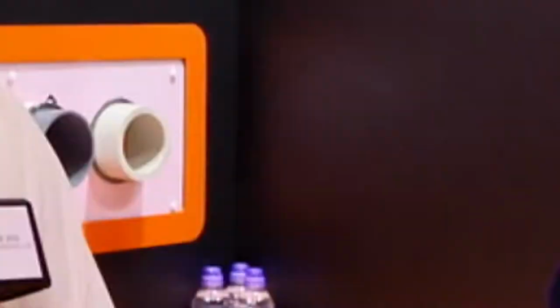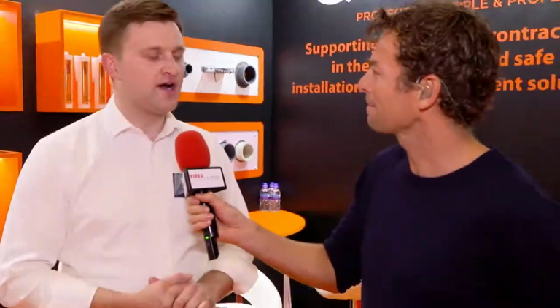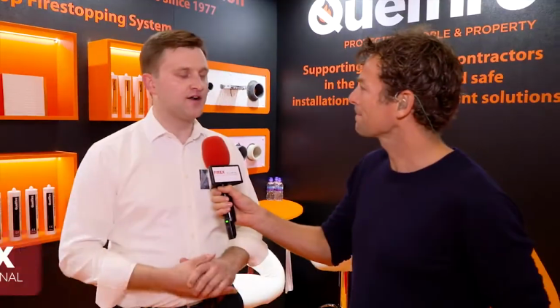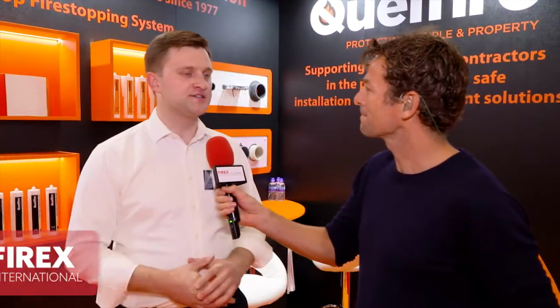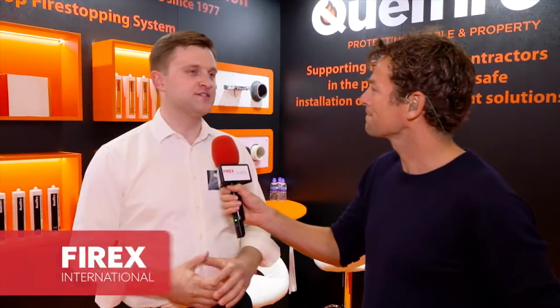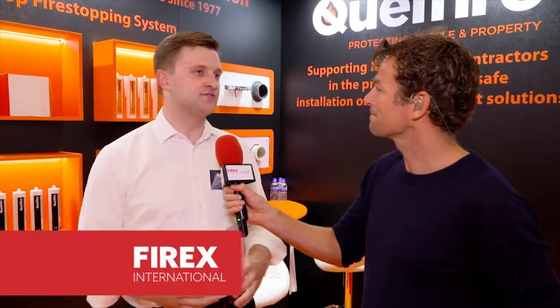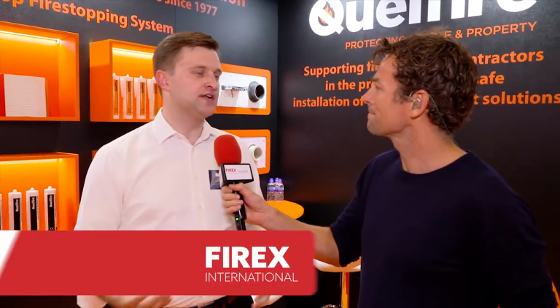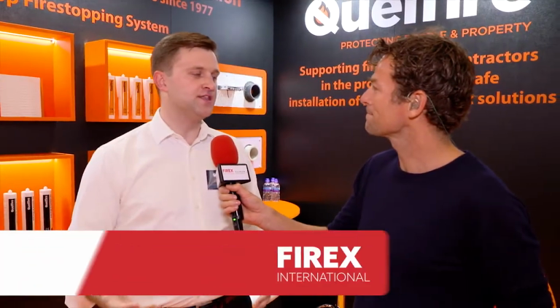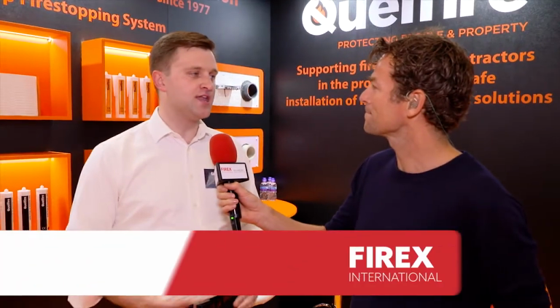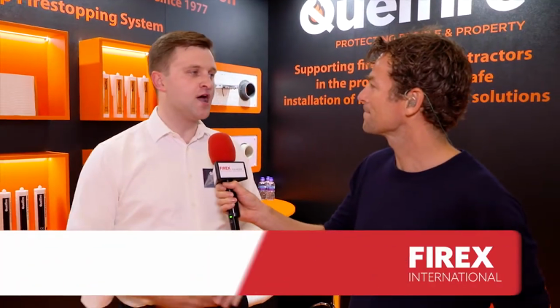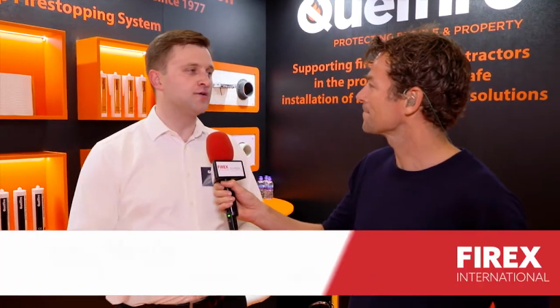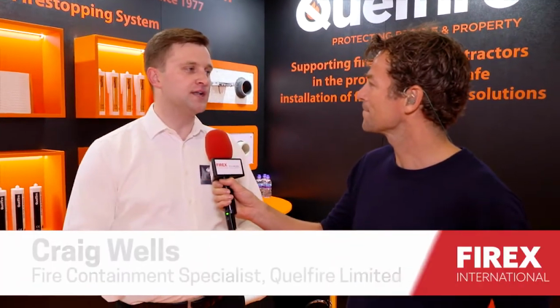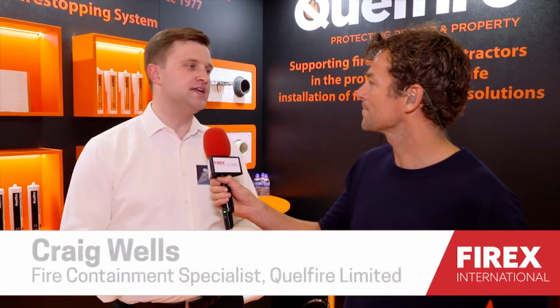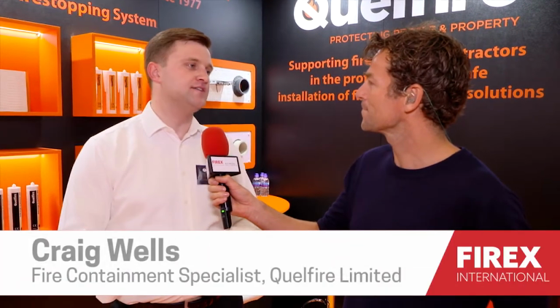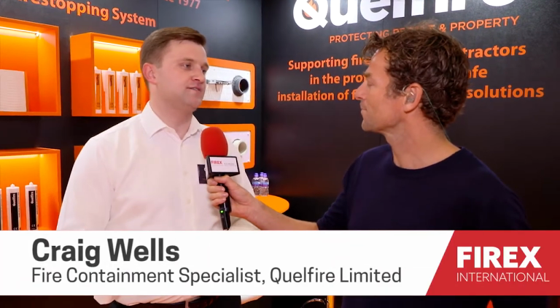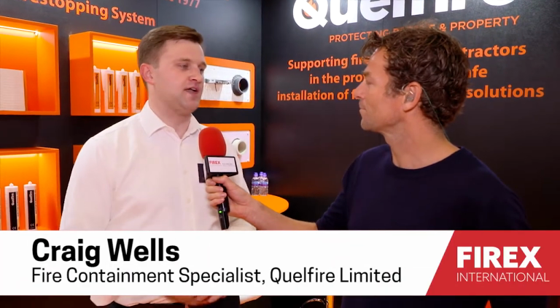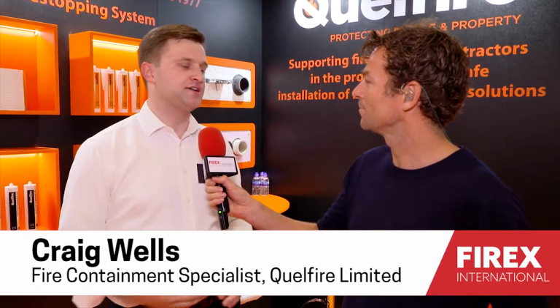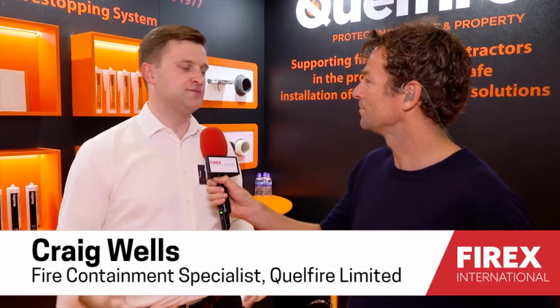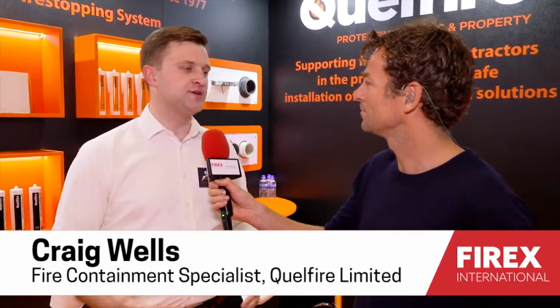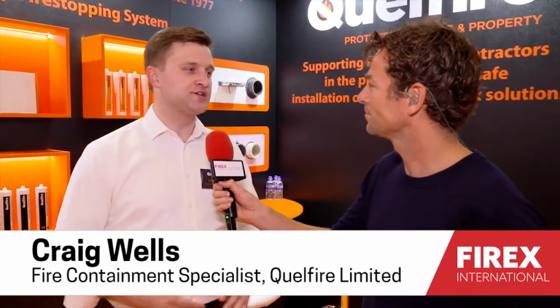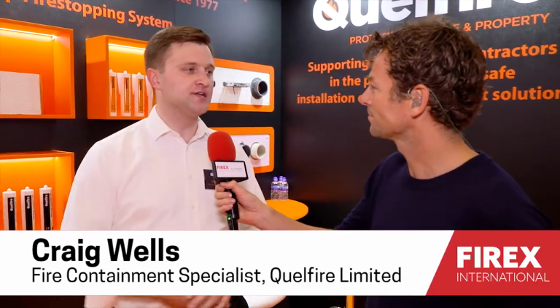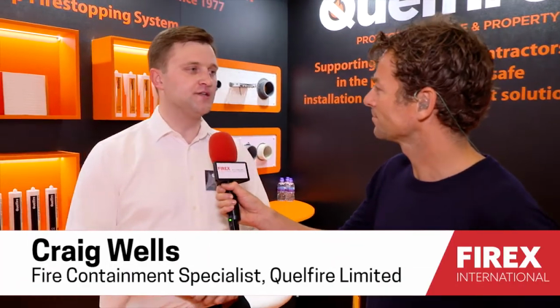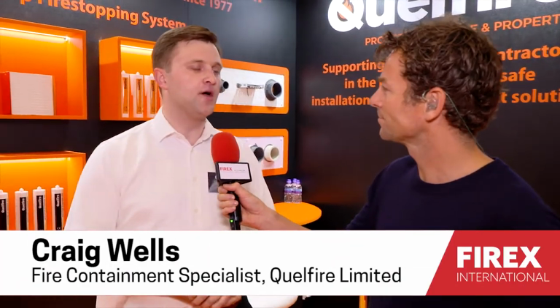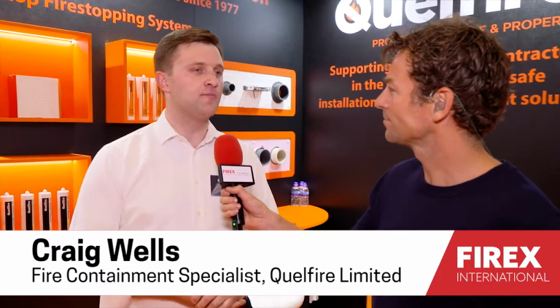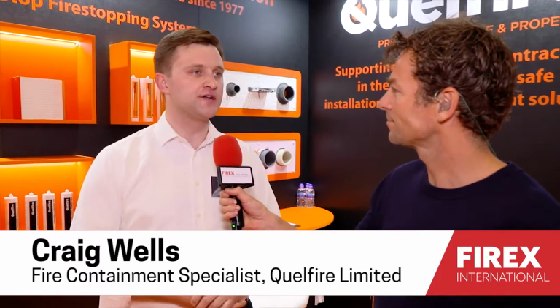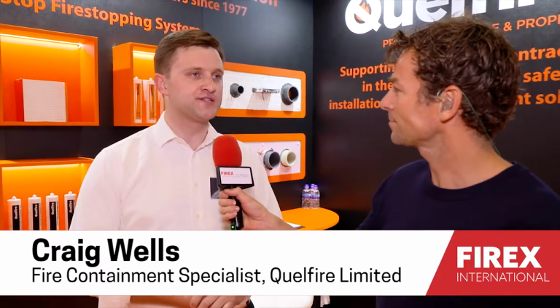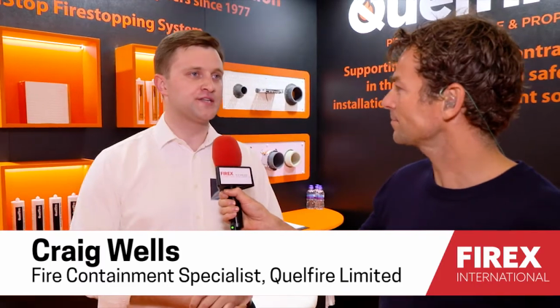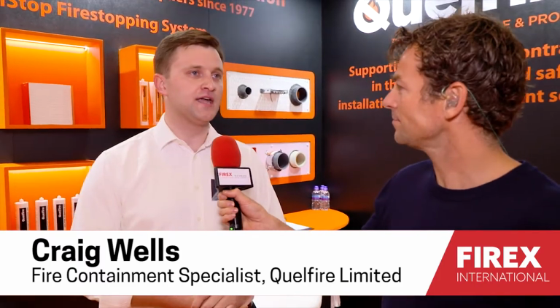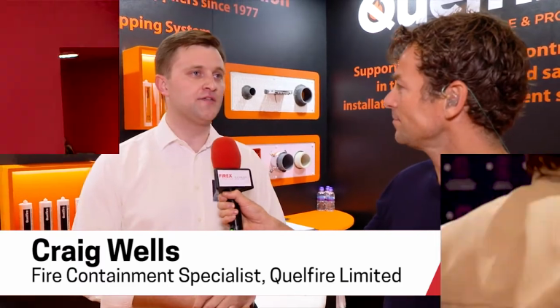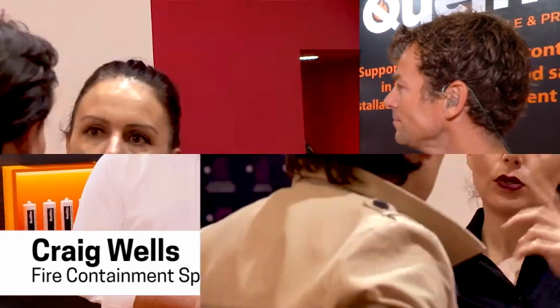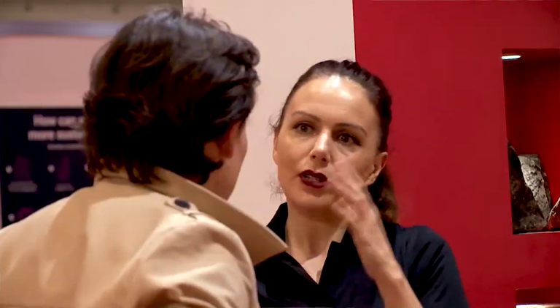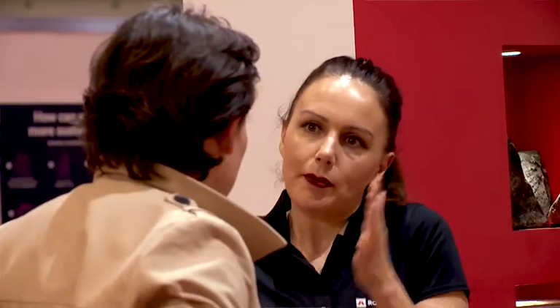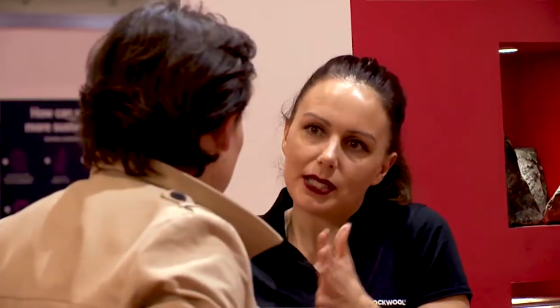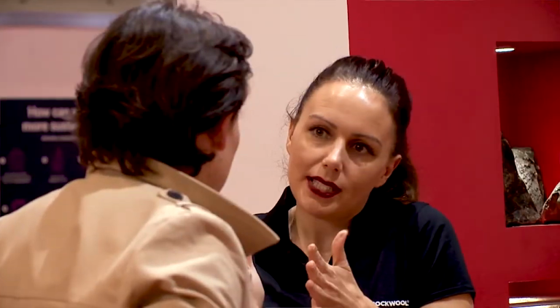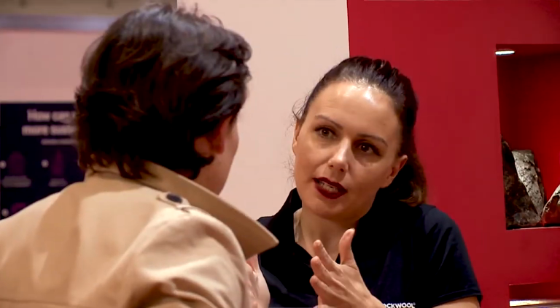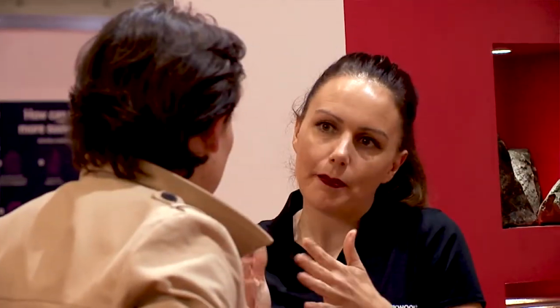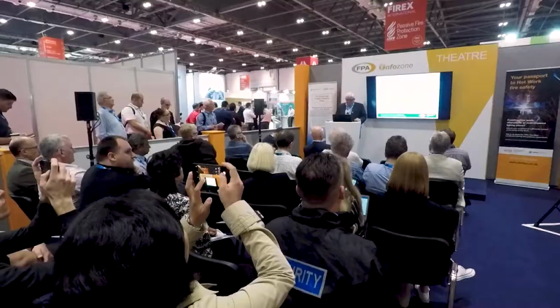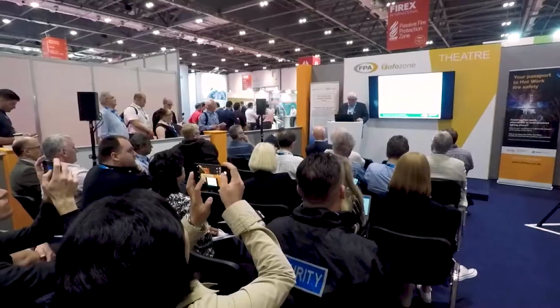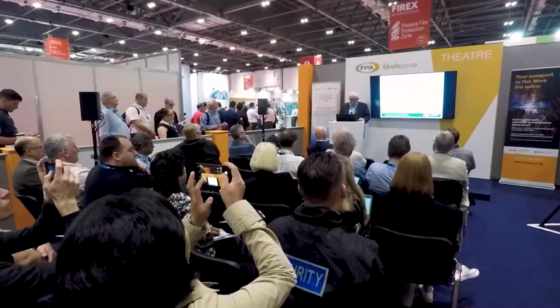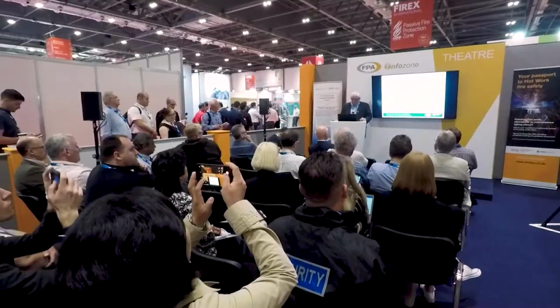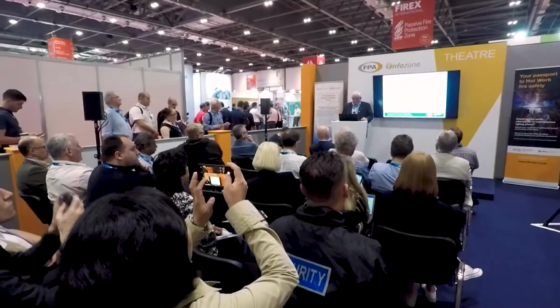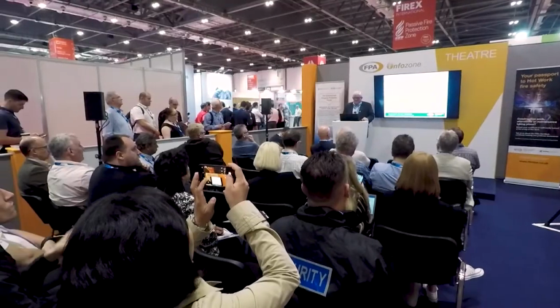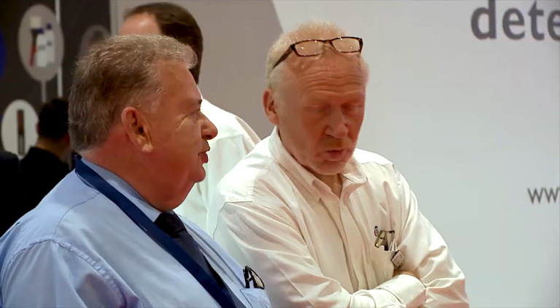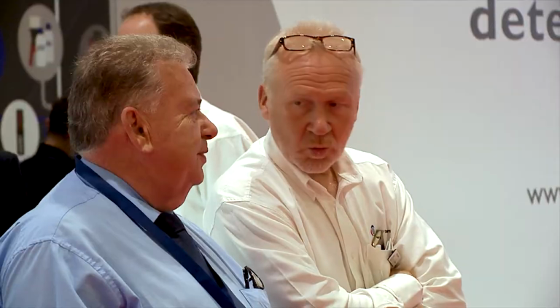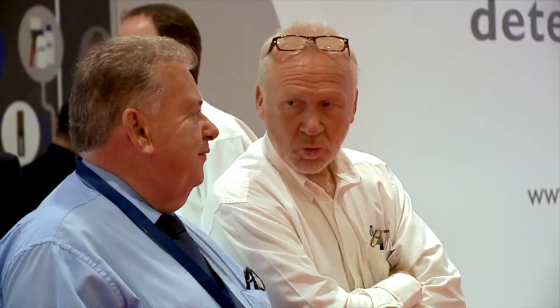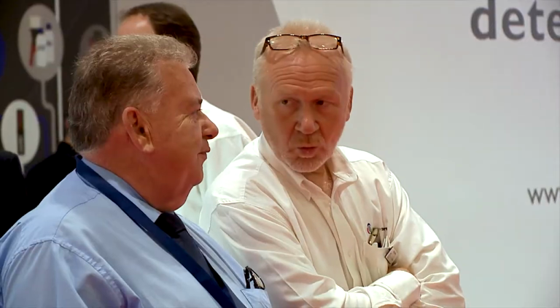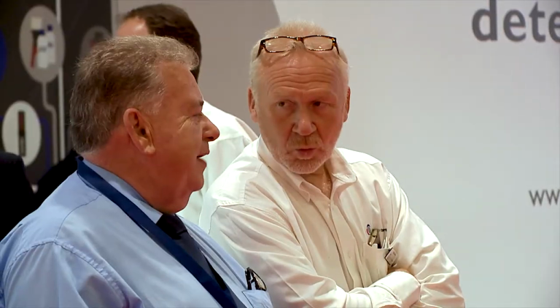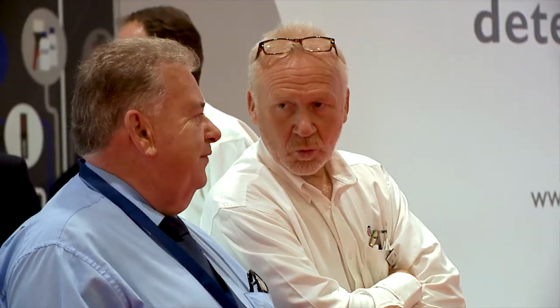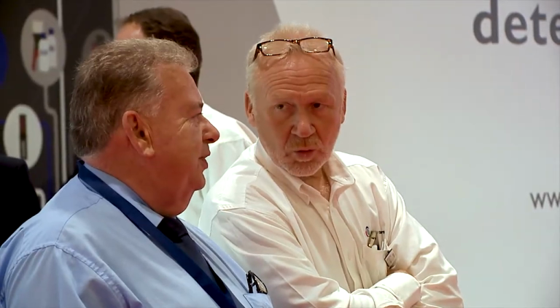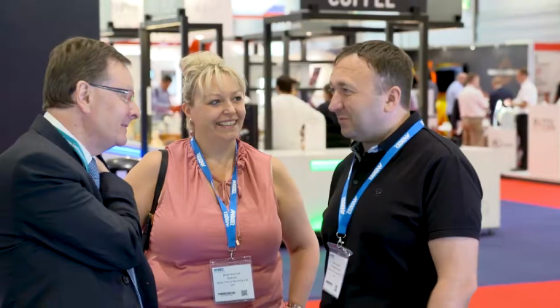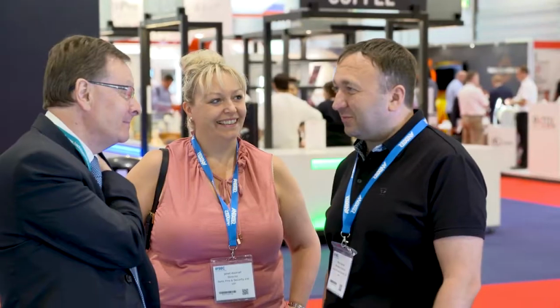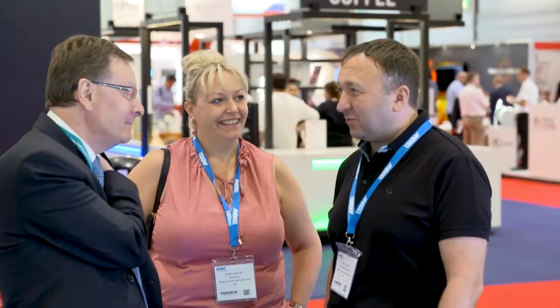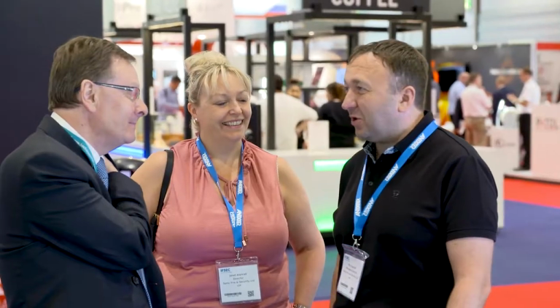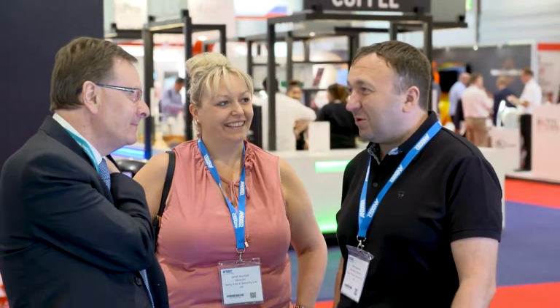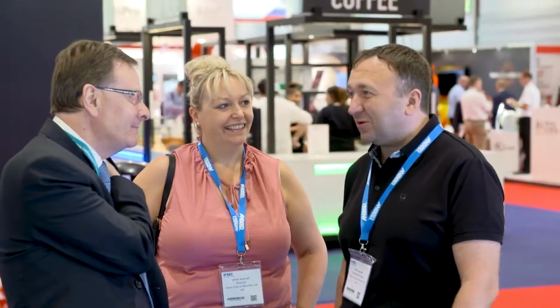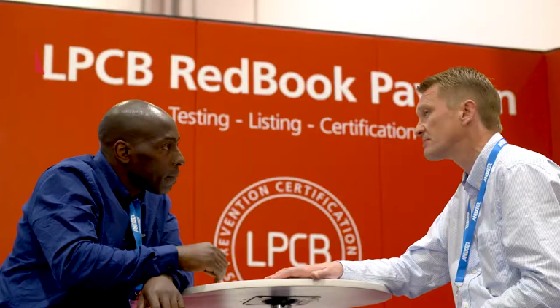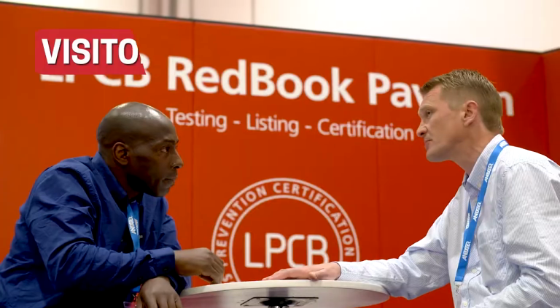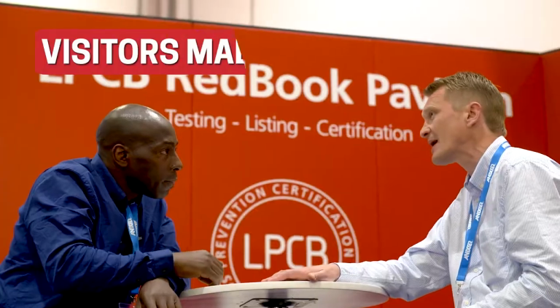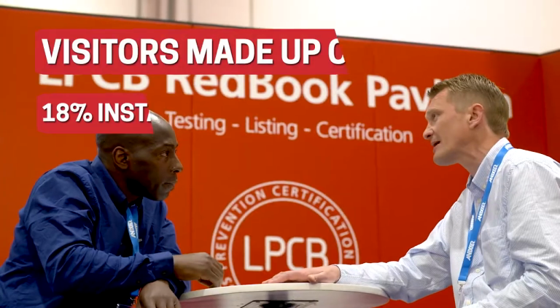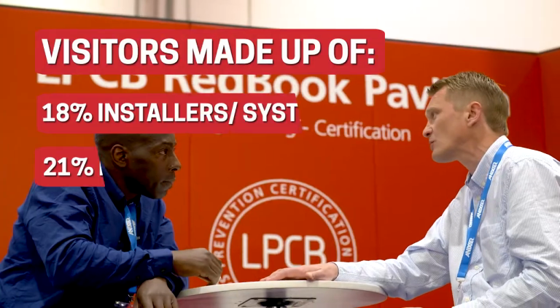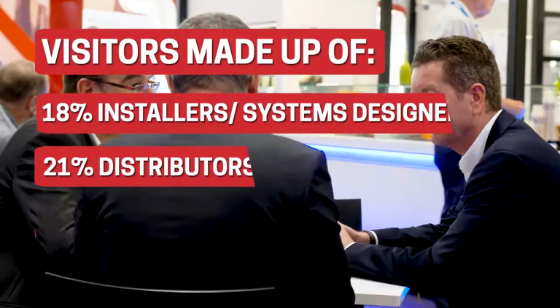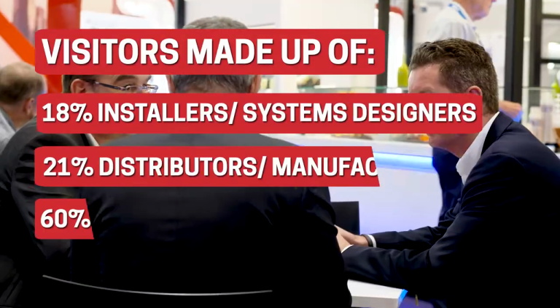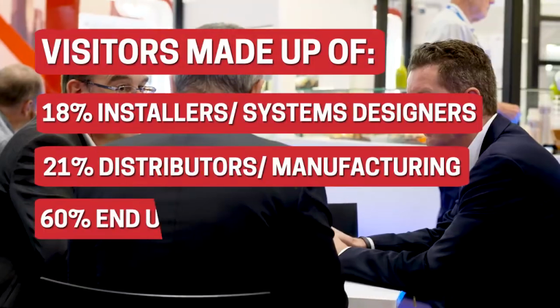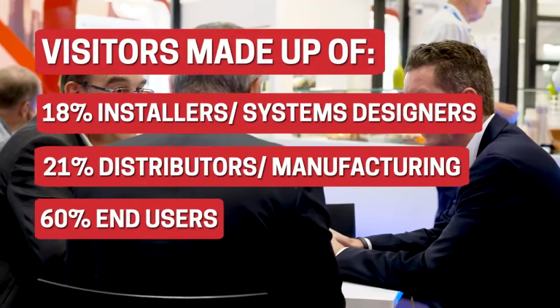FireX is really the only exhibition that brings together interested parties in passive fire protection from all levels of the supply chain.